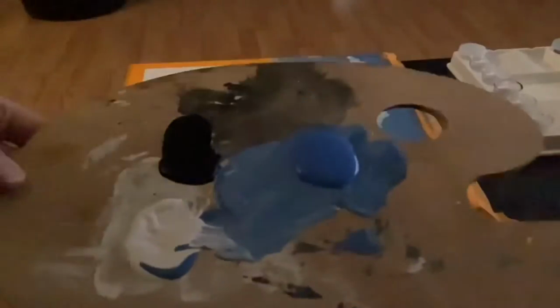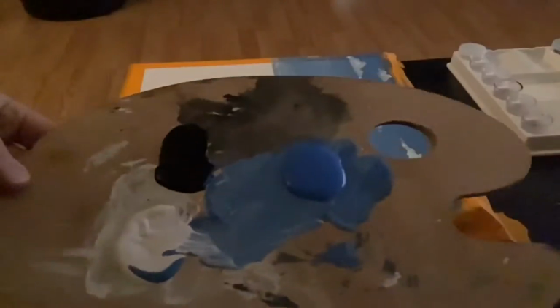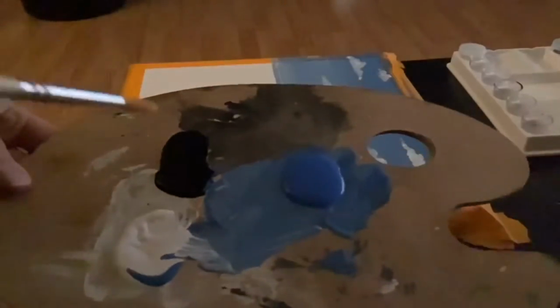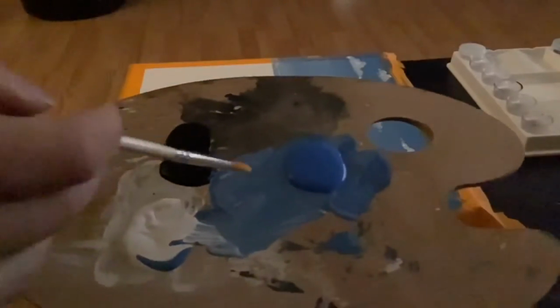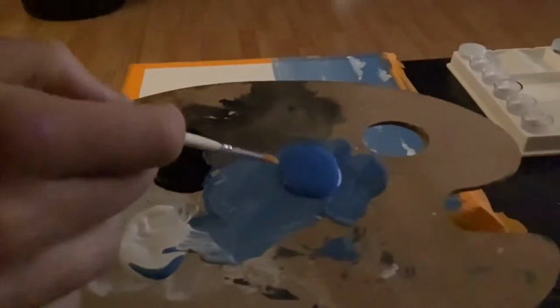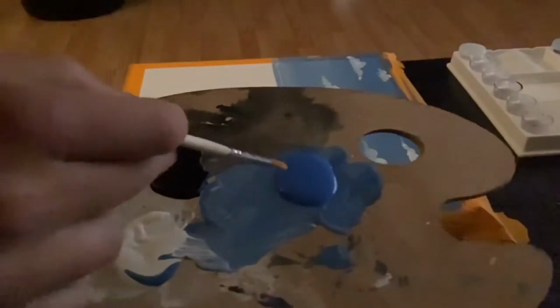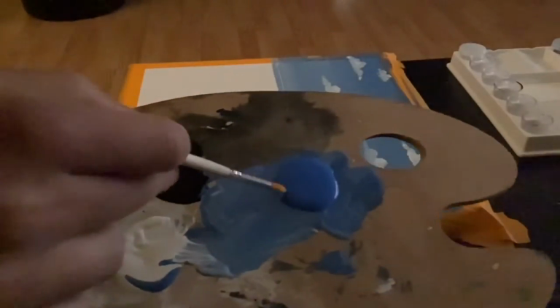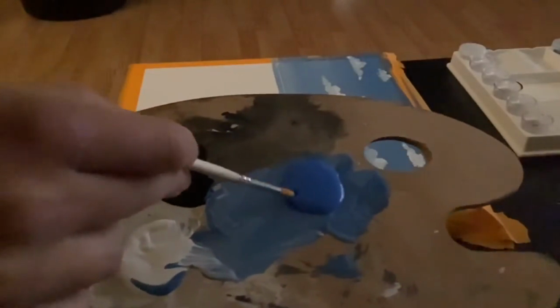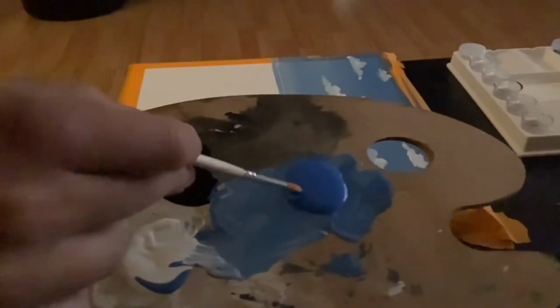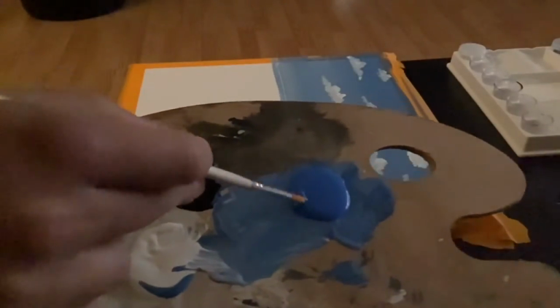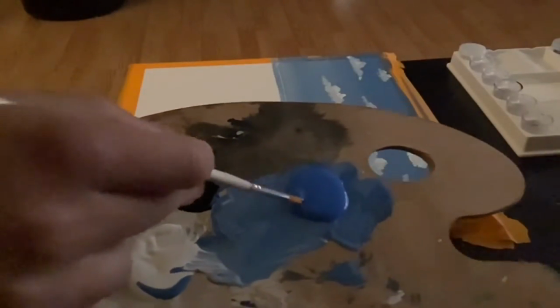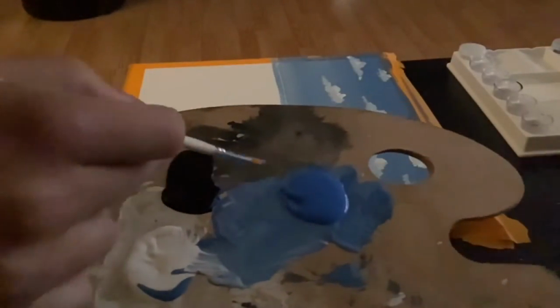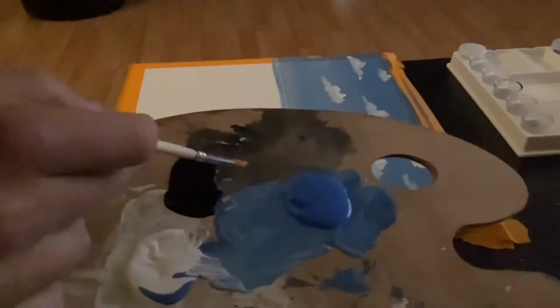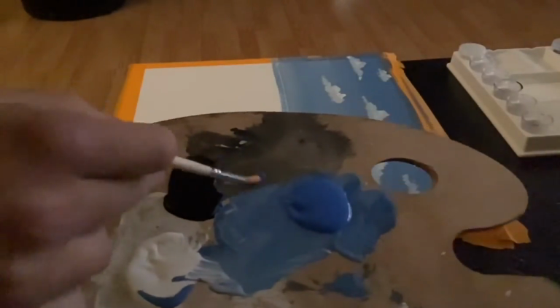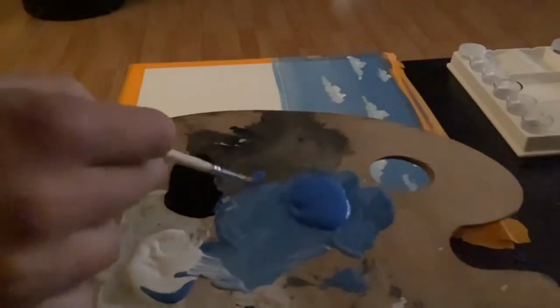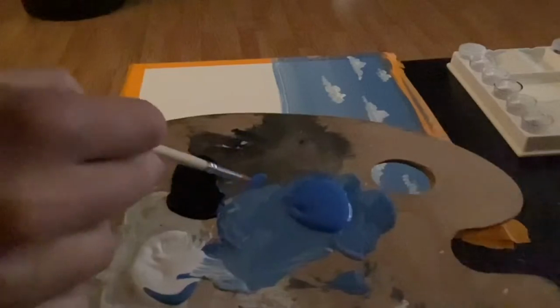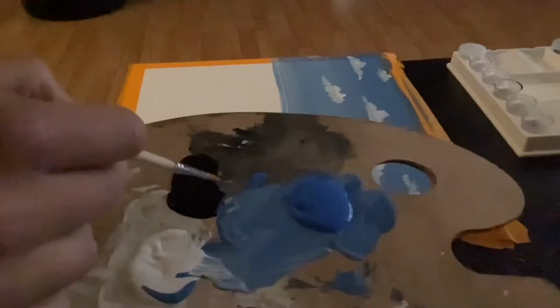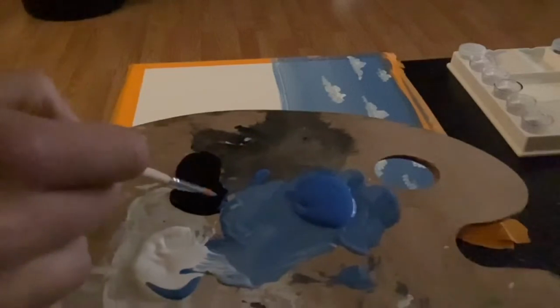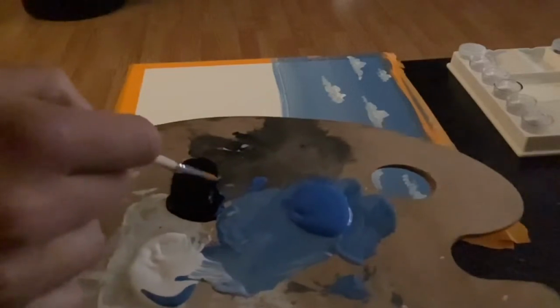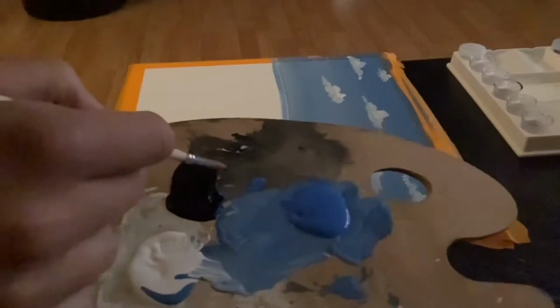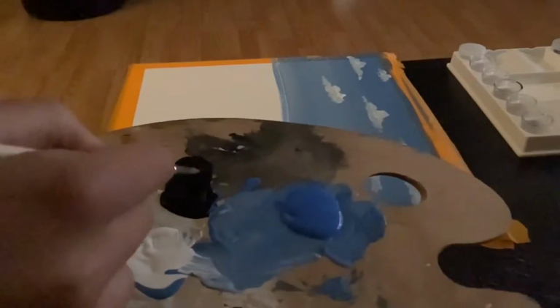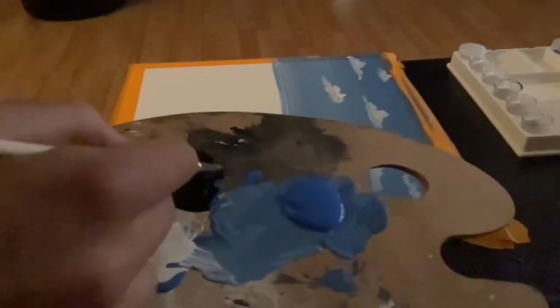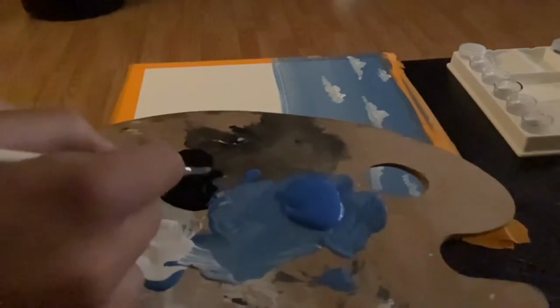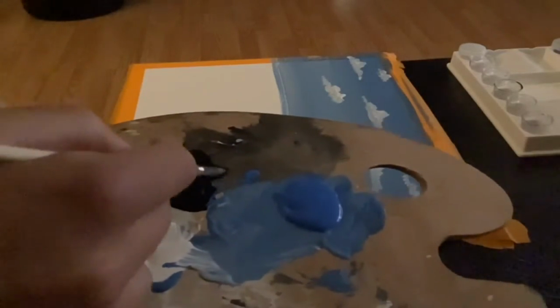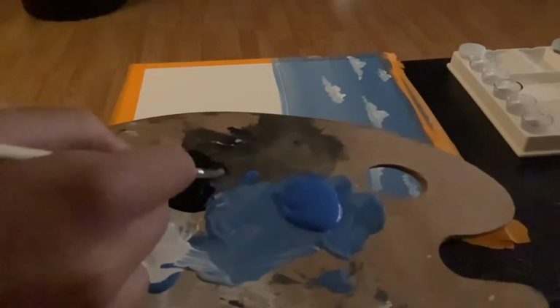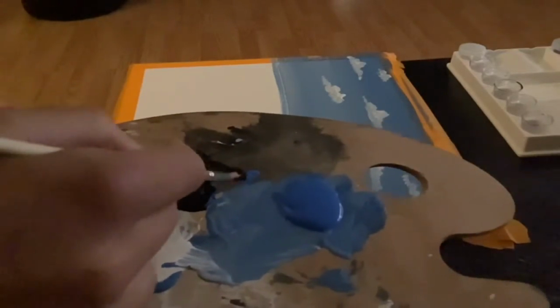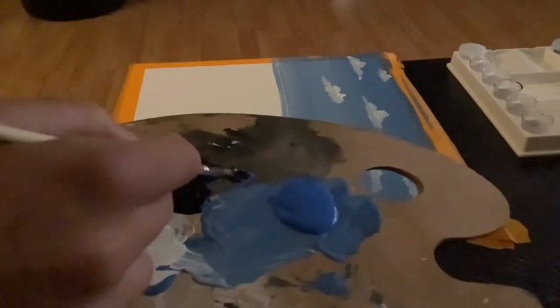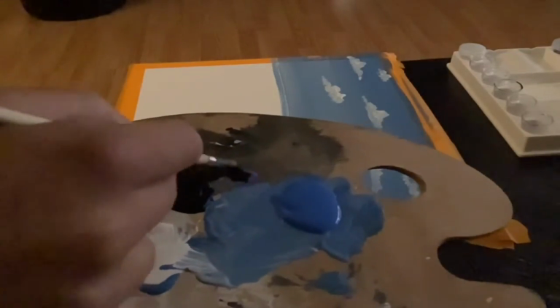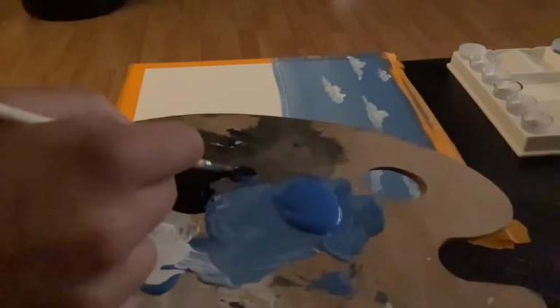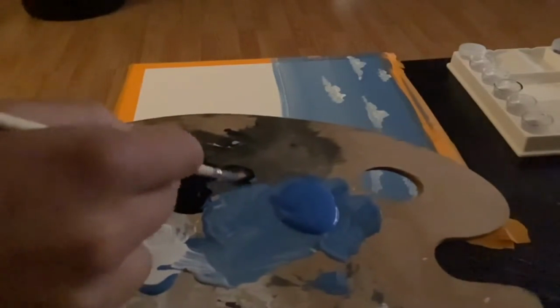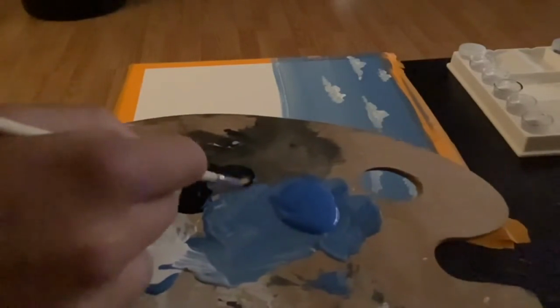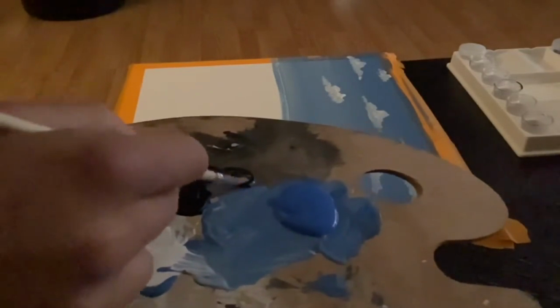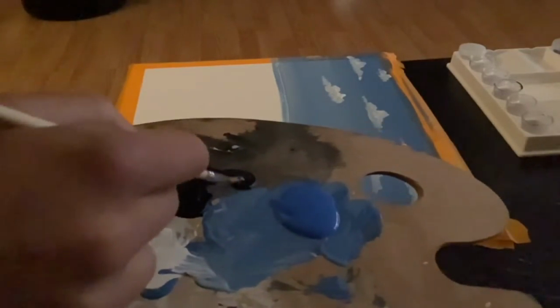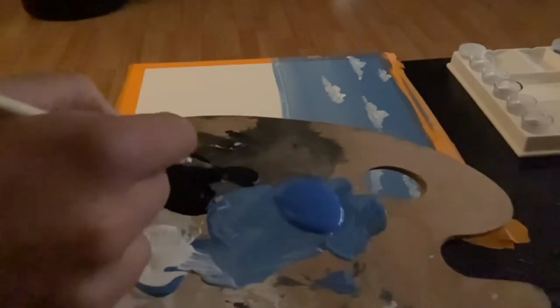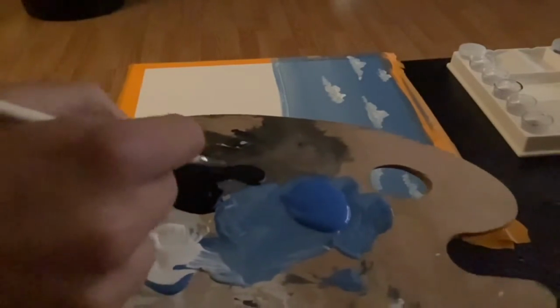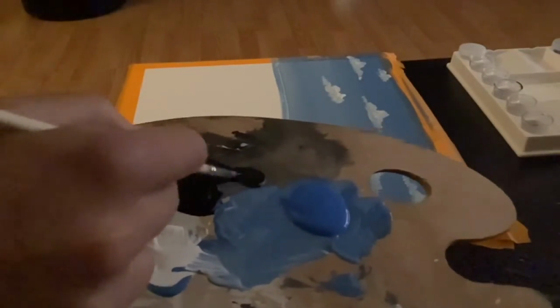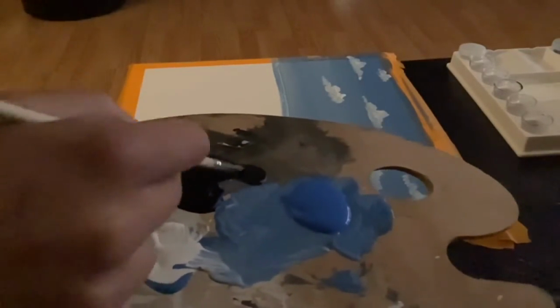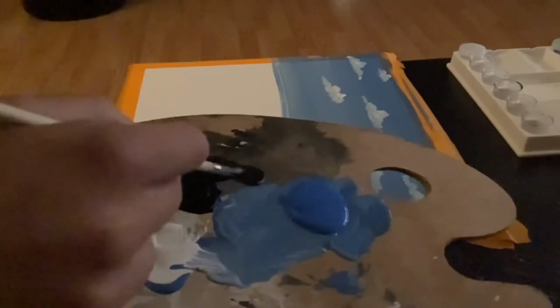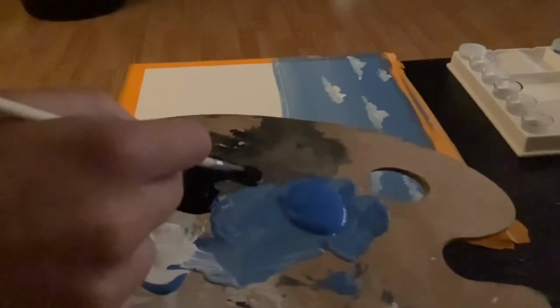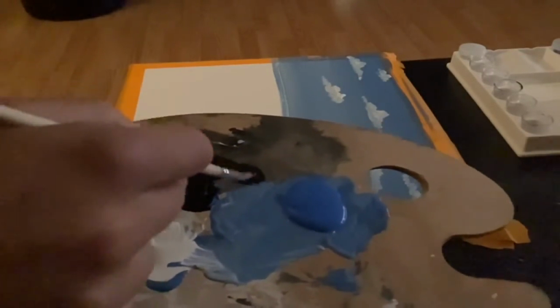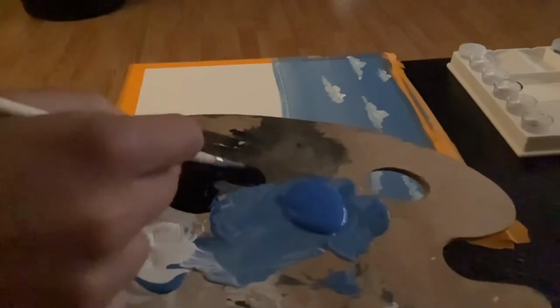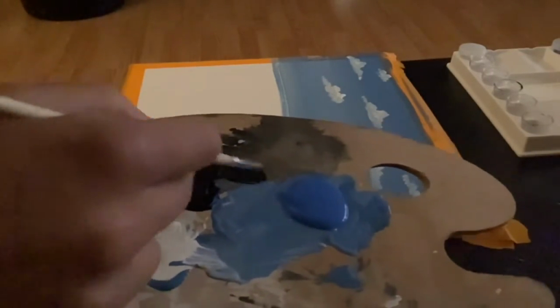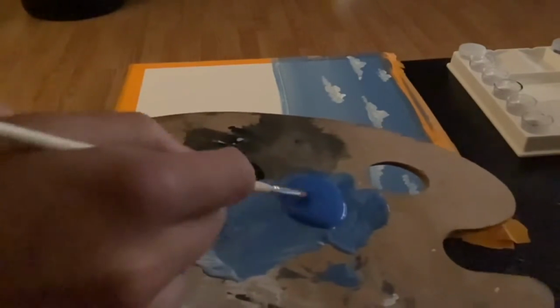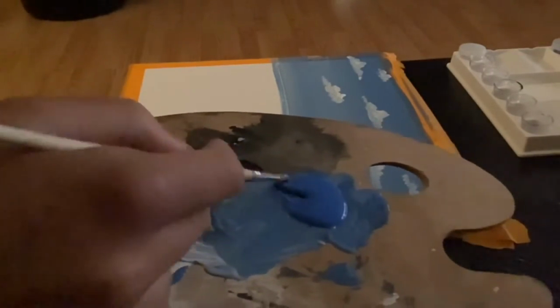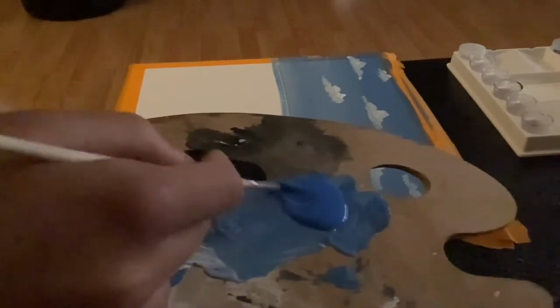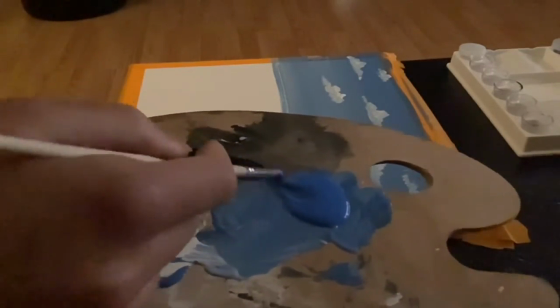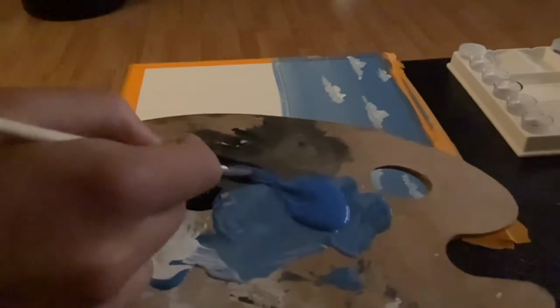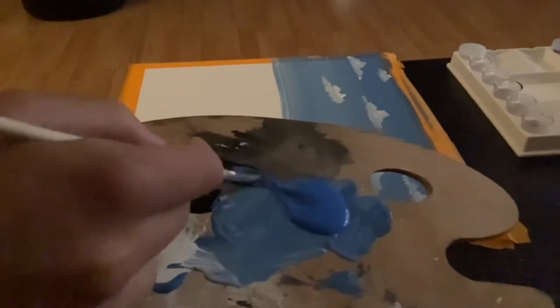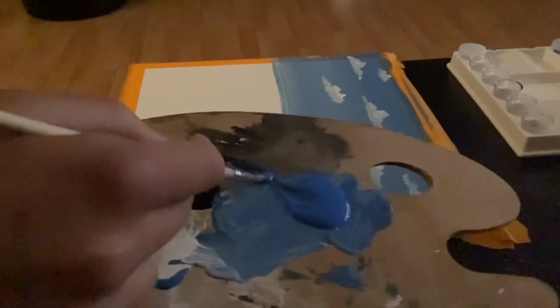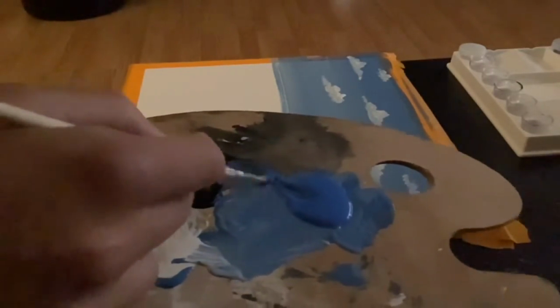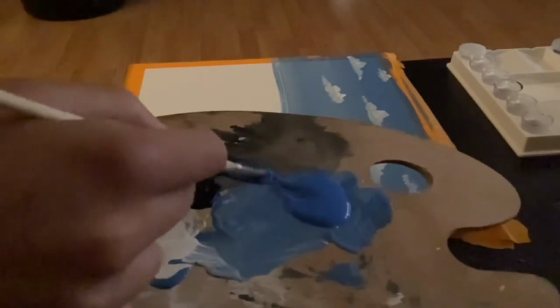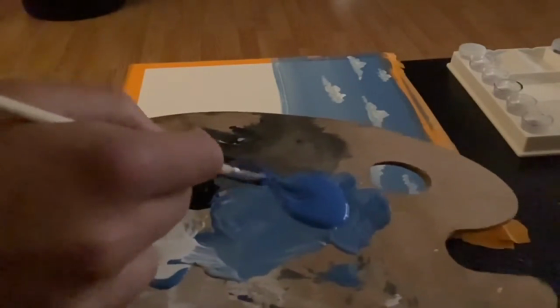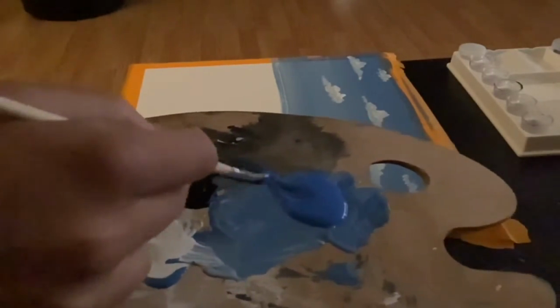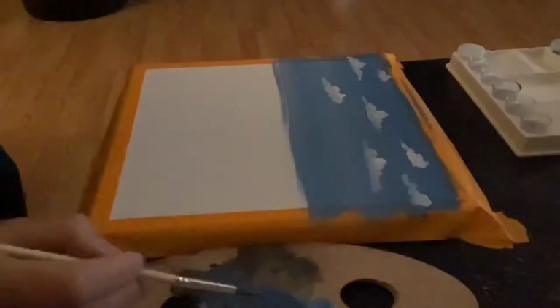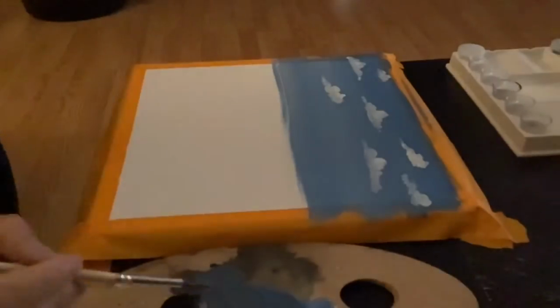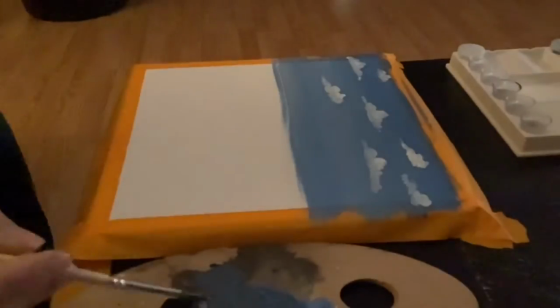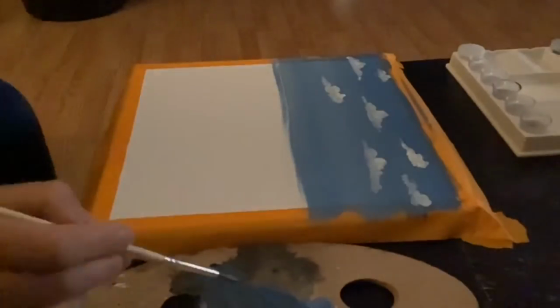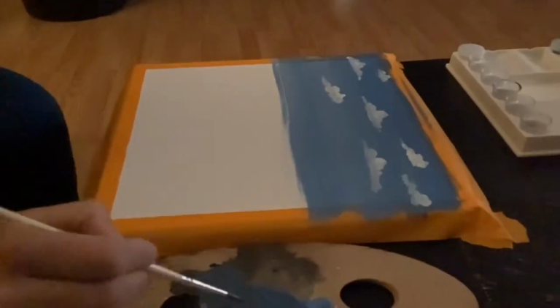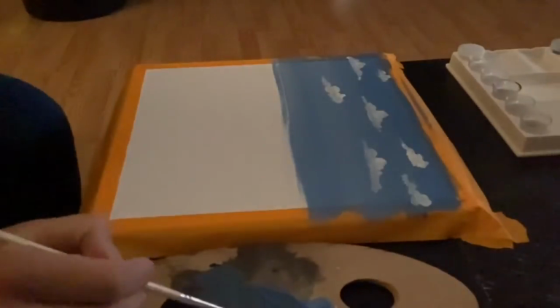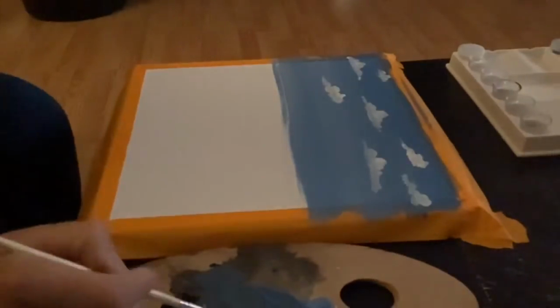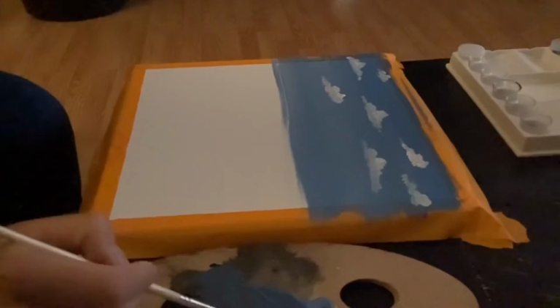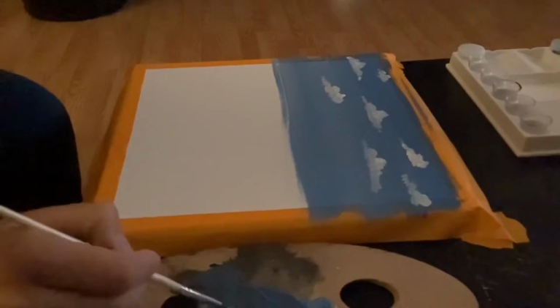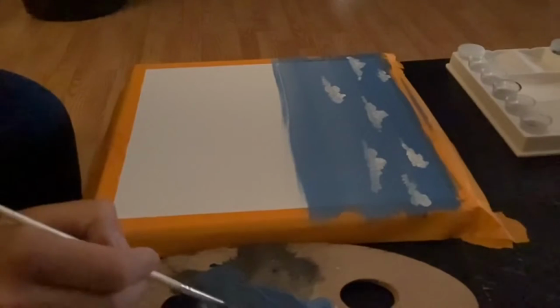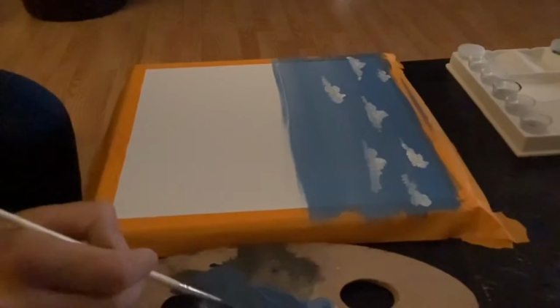Now we're going to combine our bright blue and black. This is going to create a blue-grey shade and we're going to use this to create a mountain.